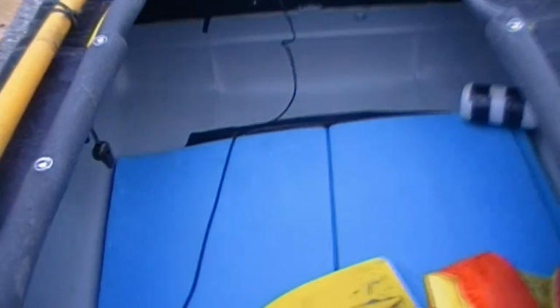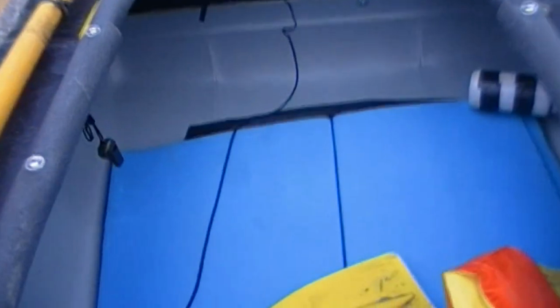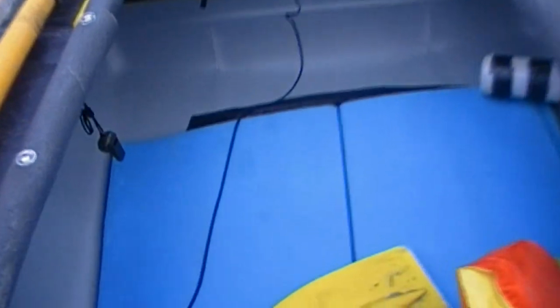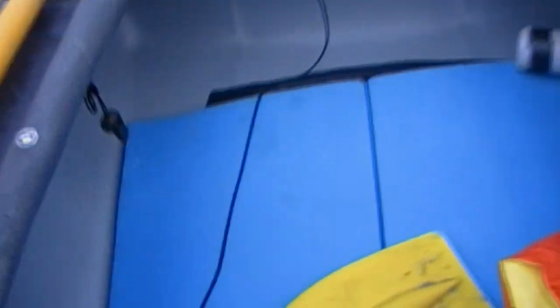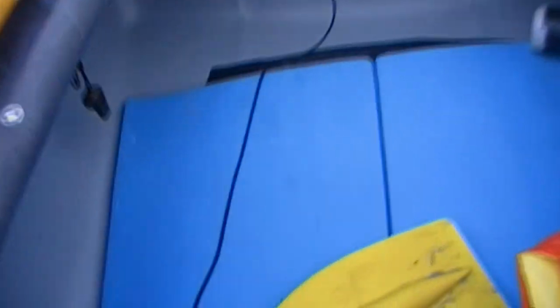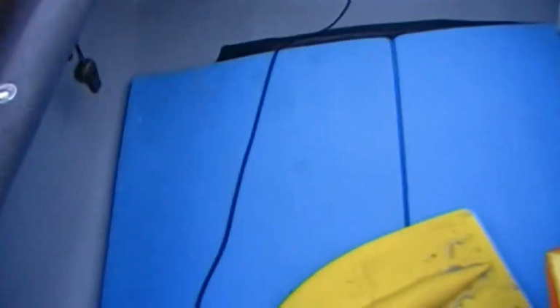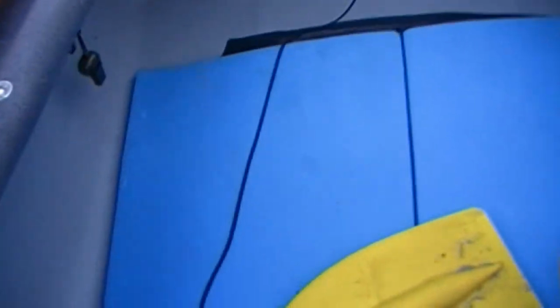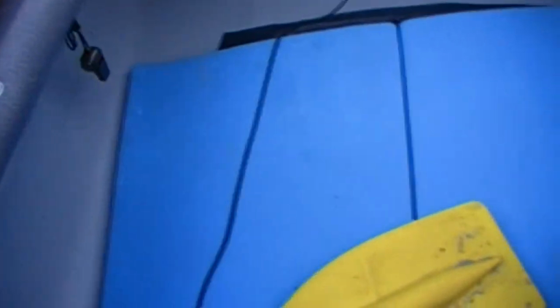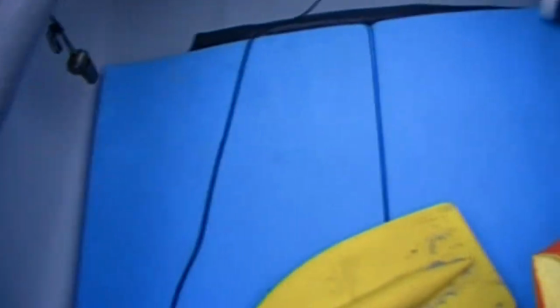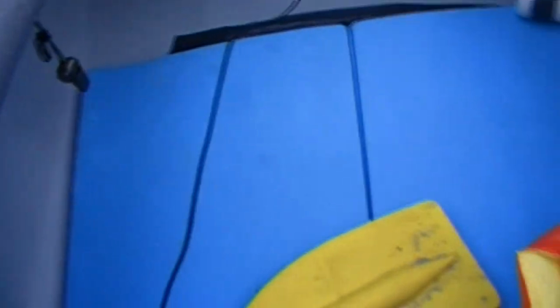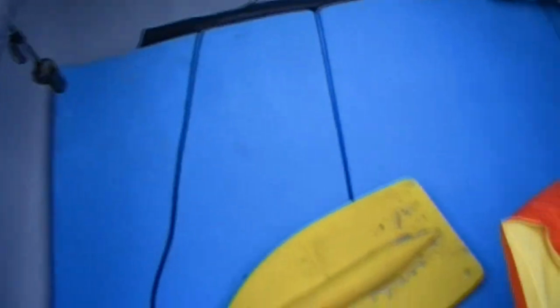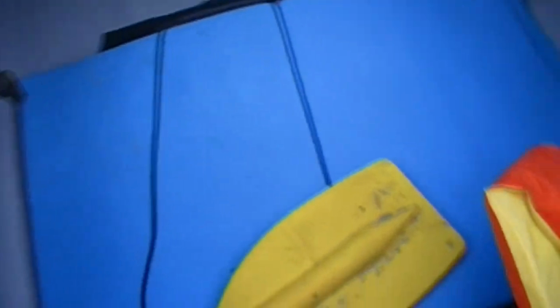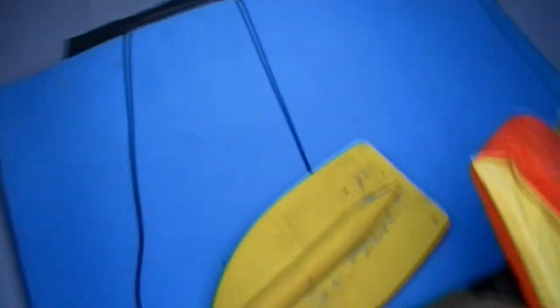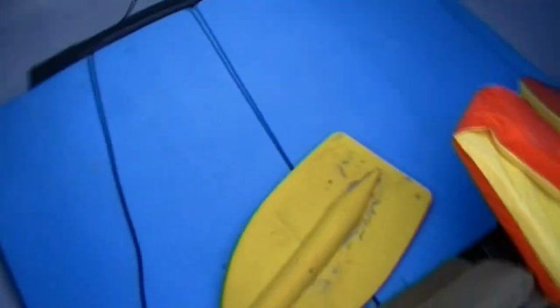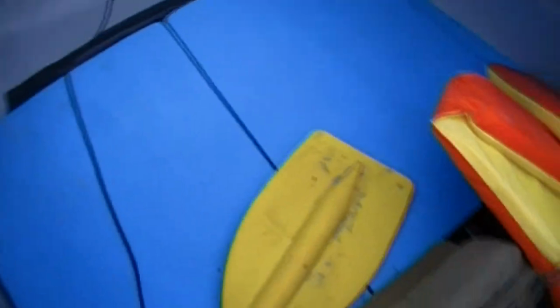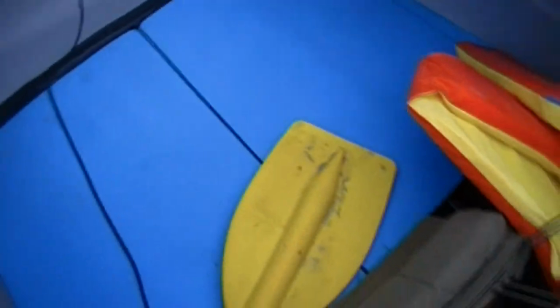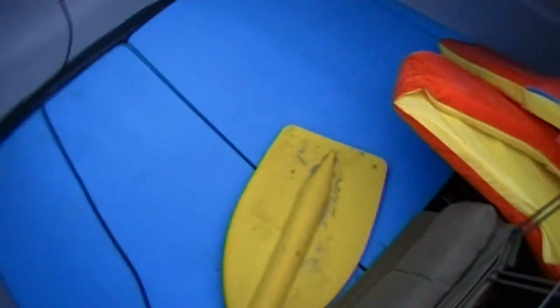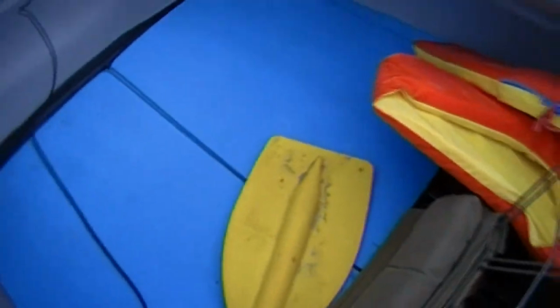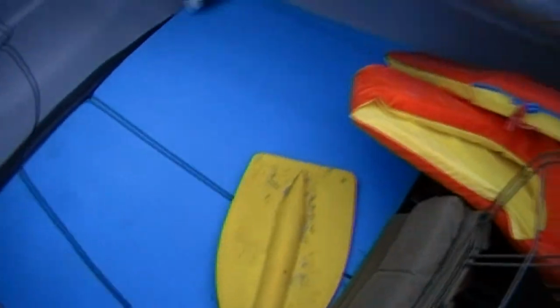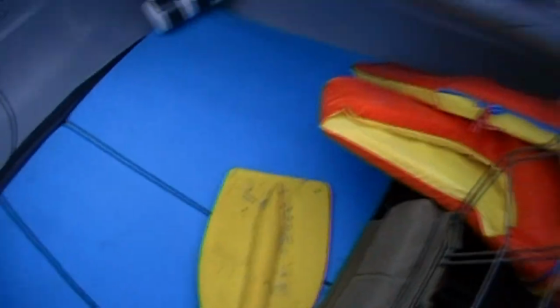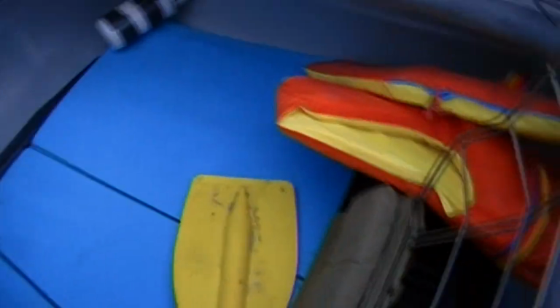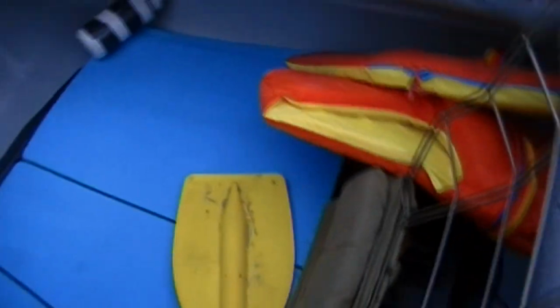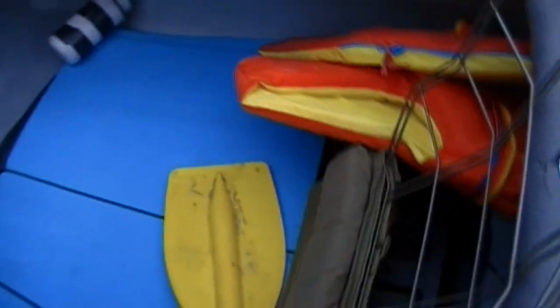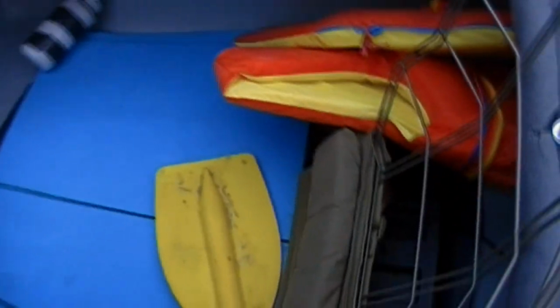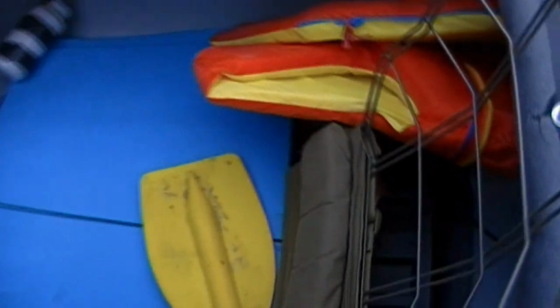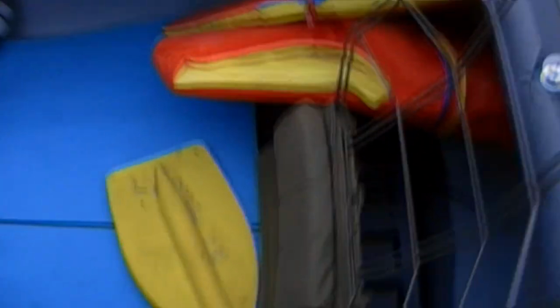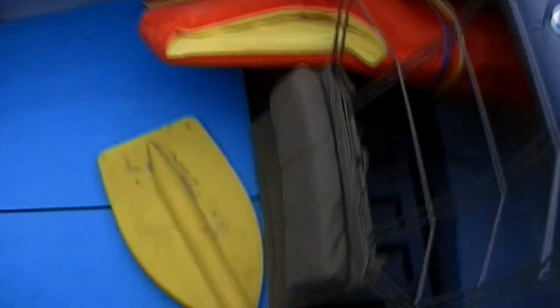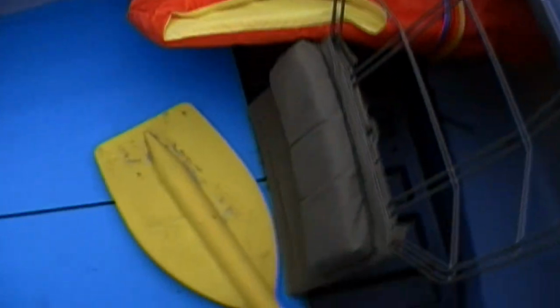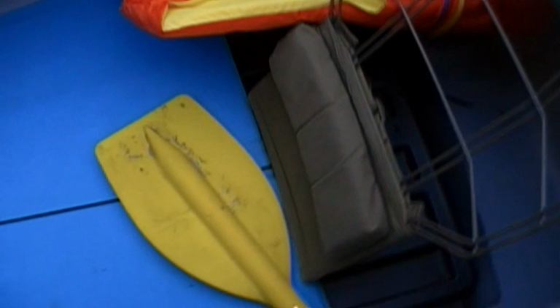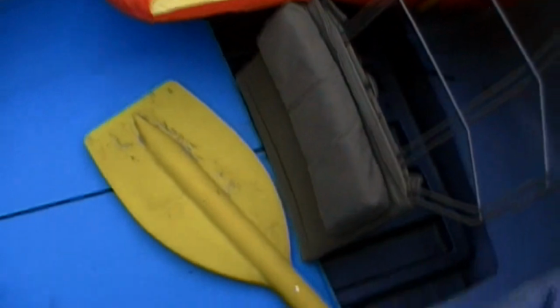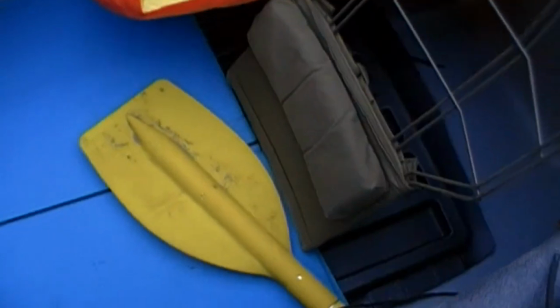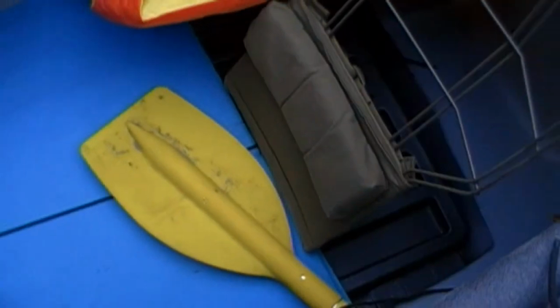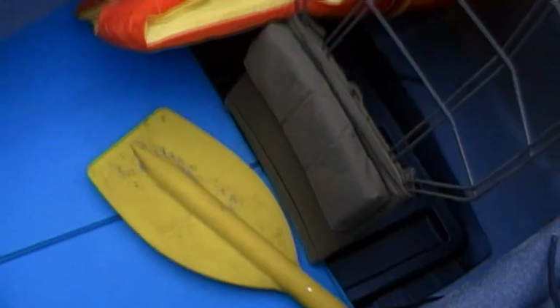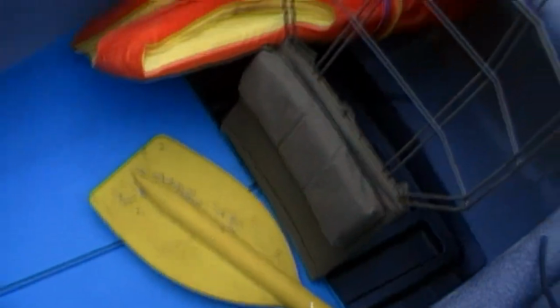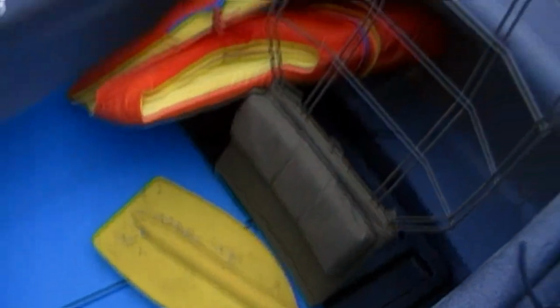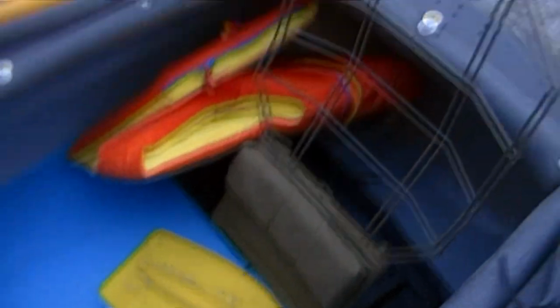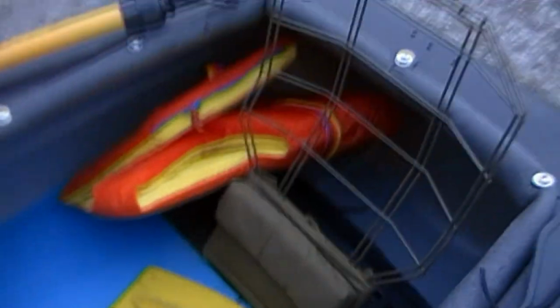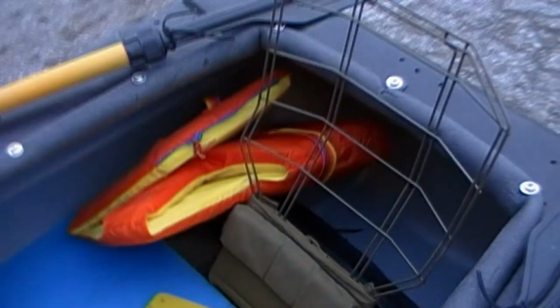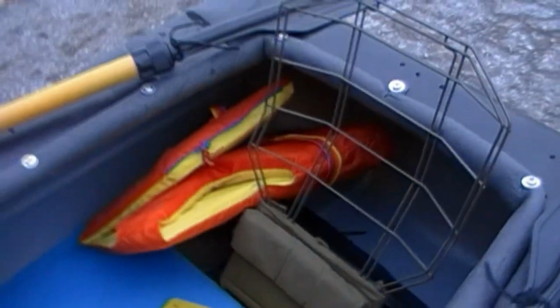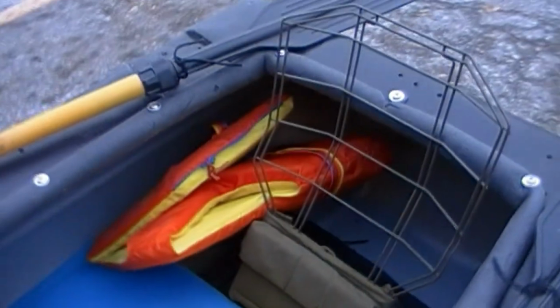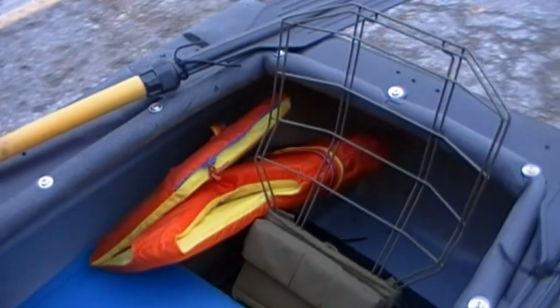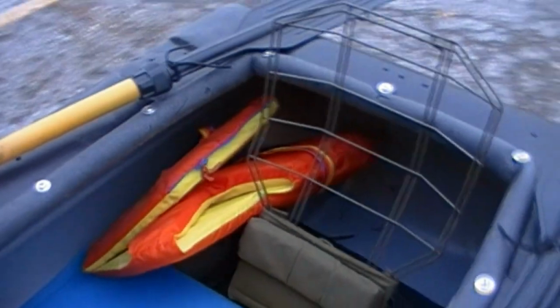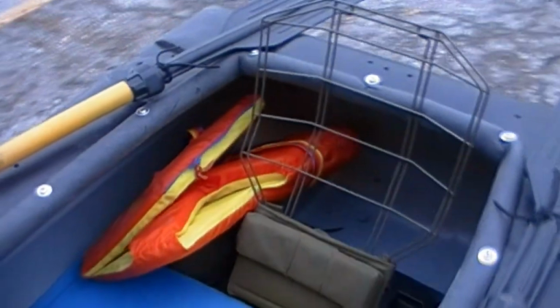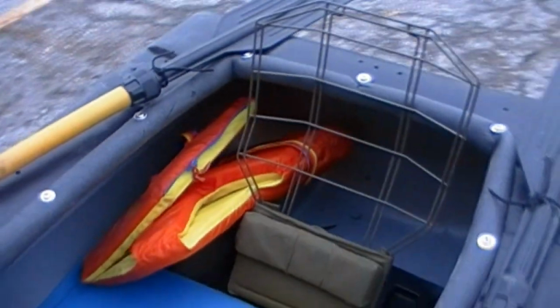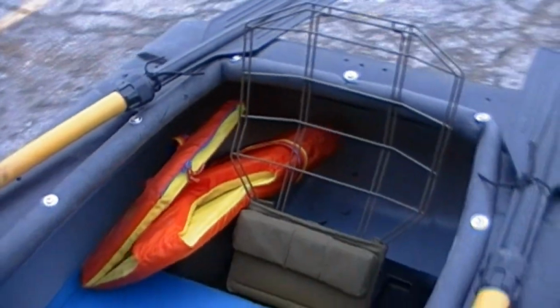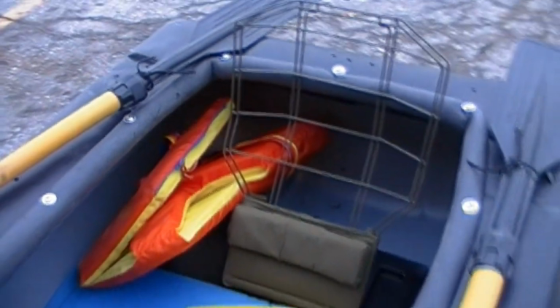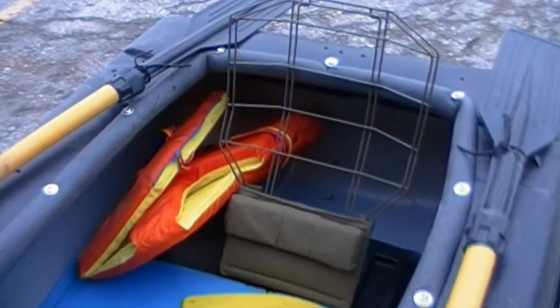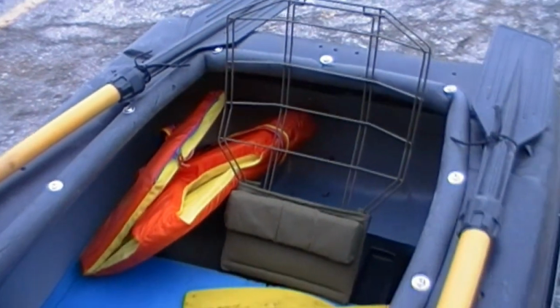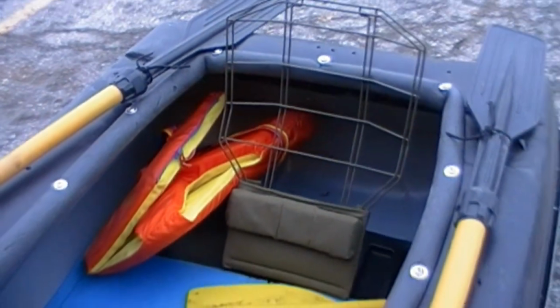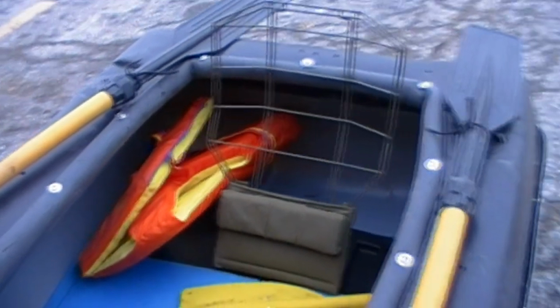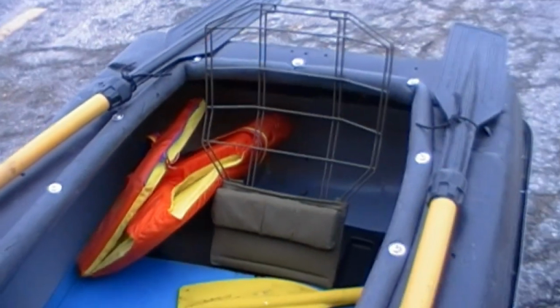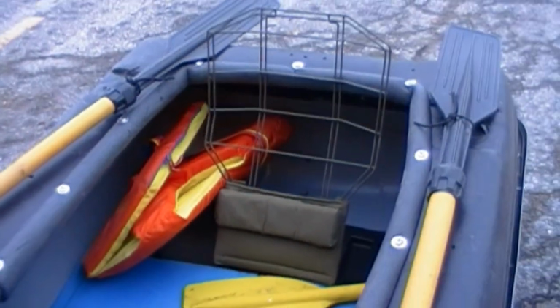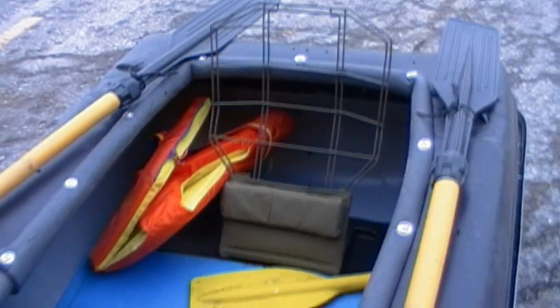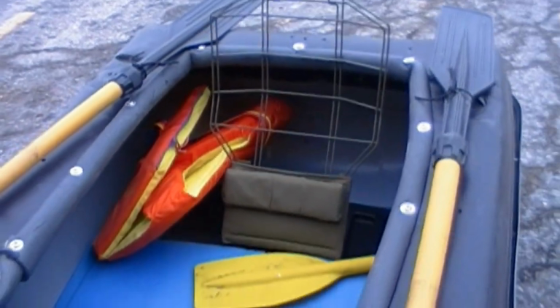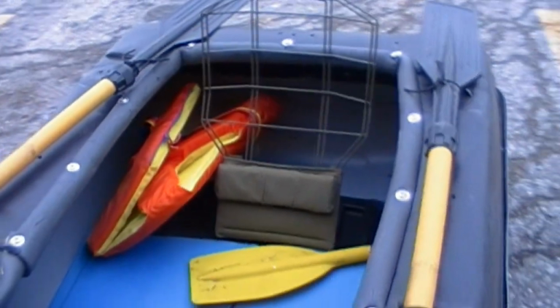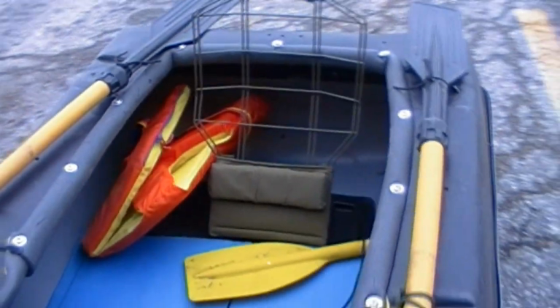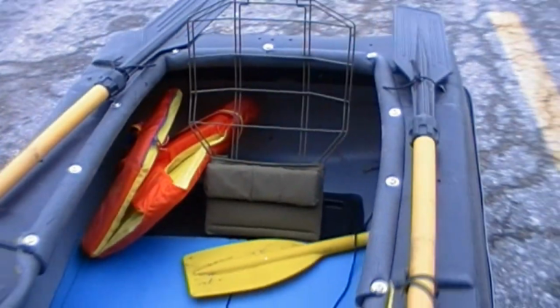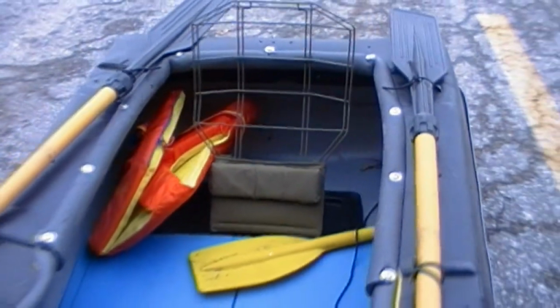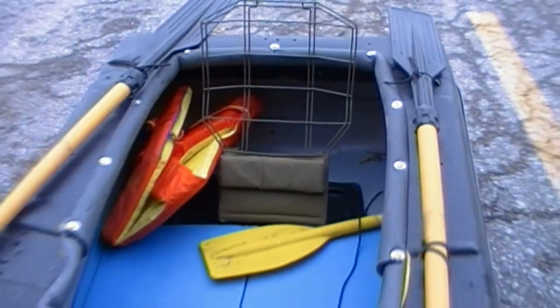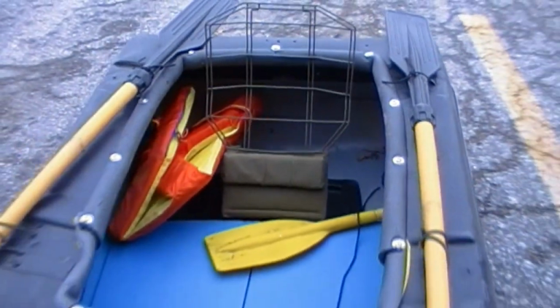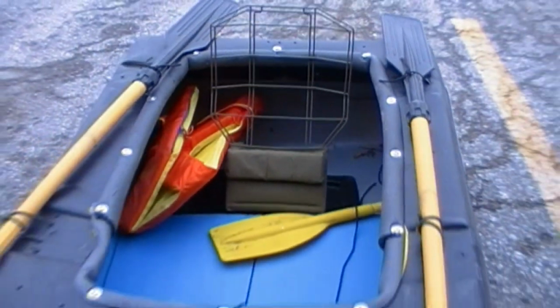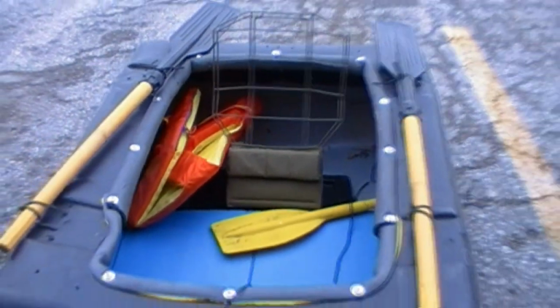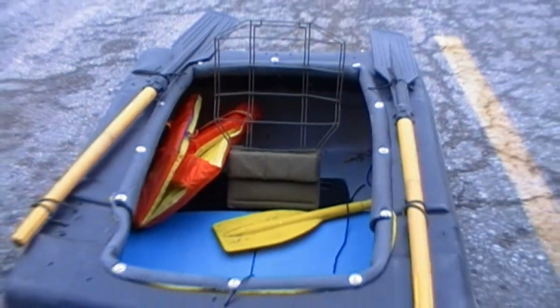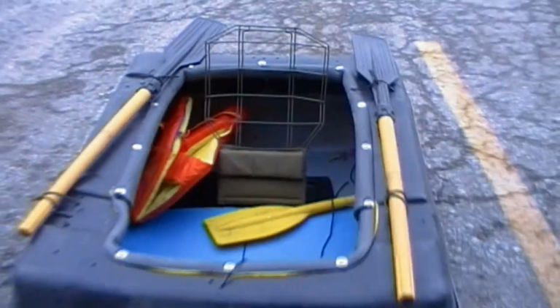You can see I've got my whistle, a pad for sitting on, flotation, extra paddle, rope in there, and a safety kit of course.